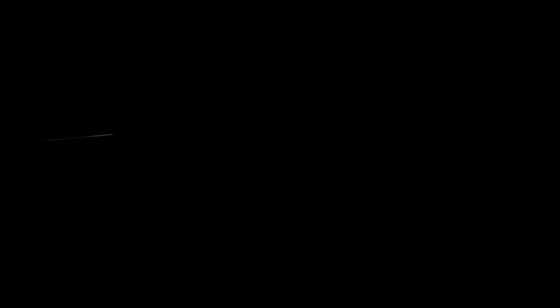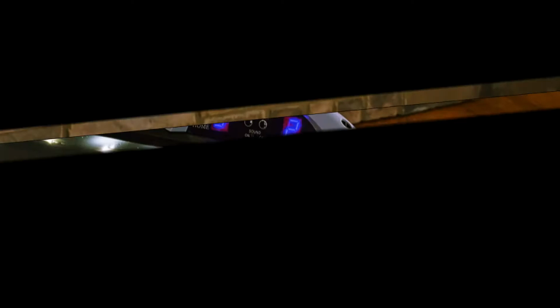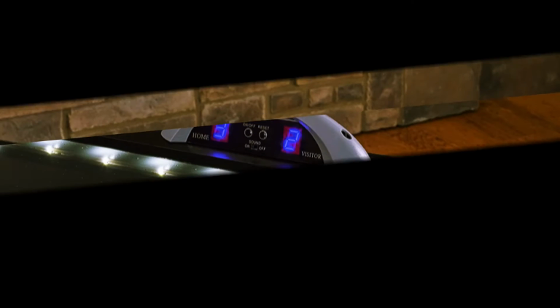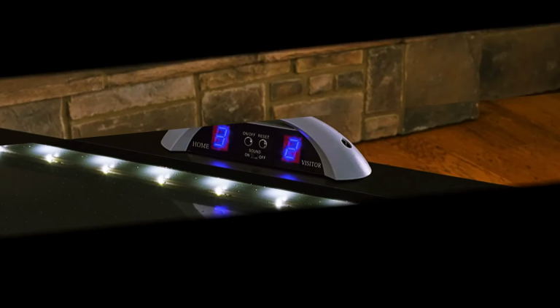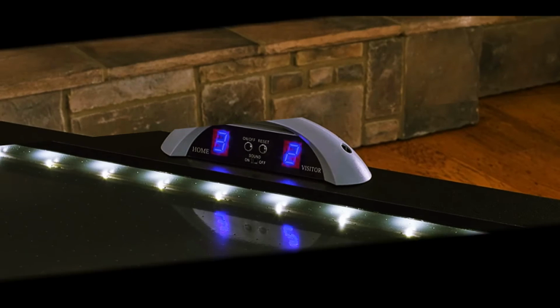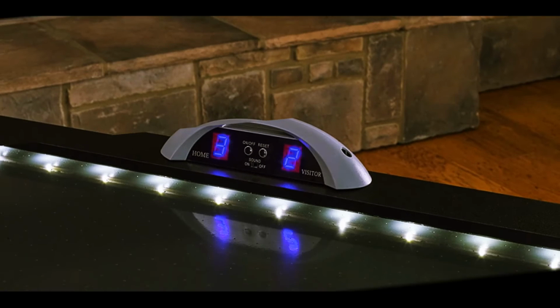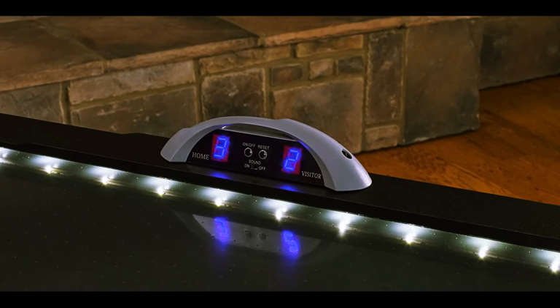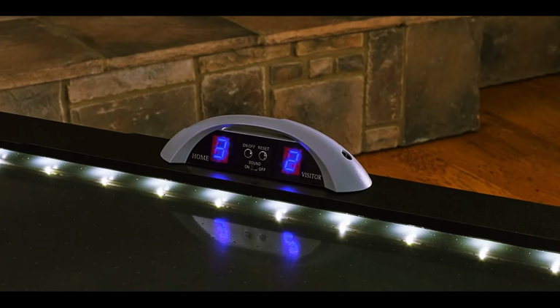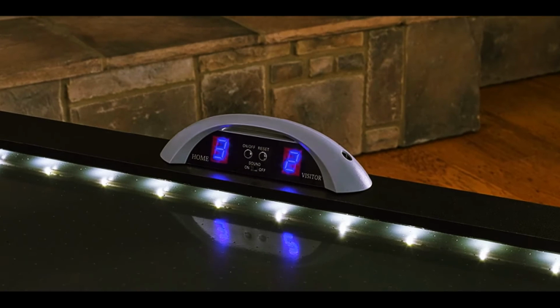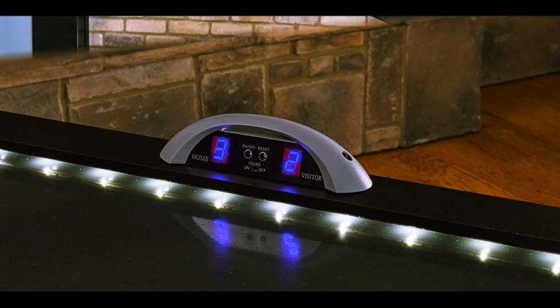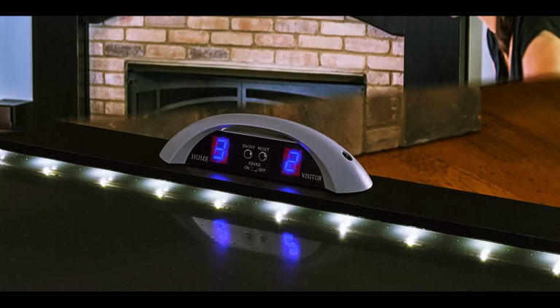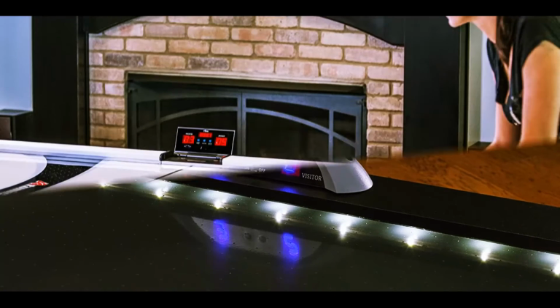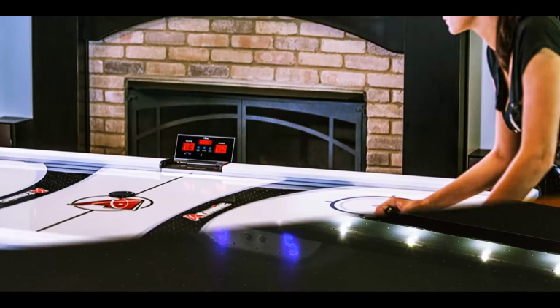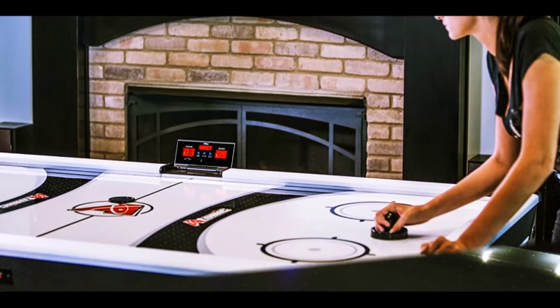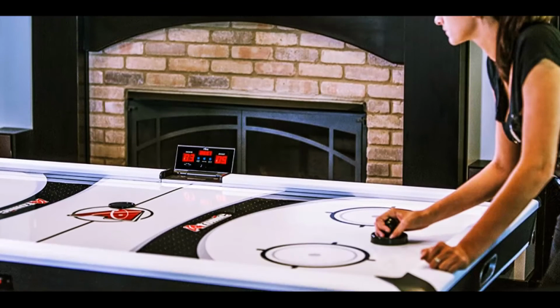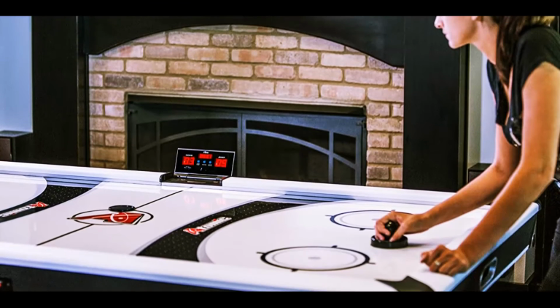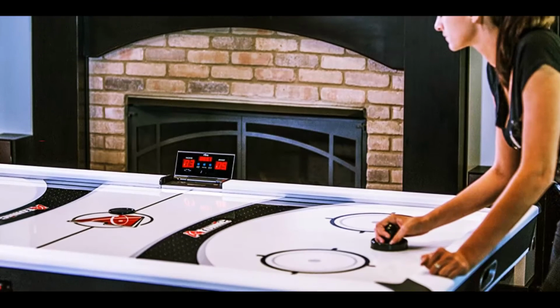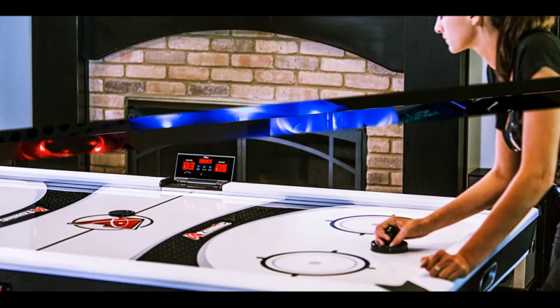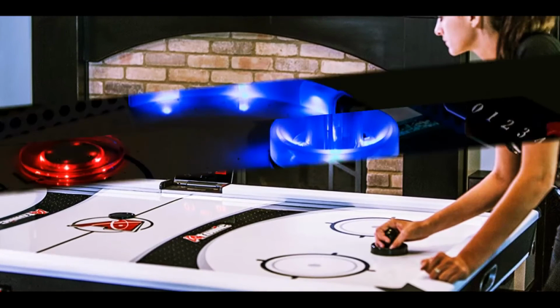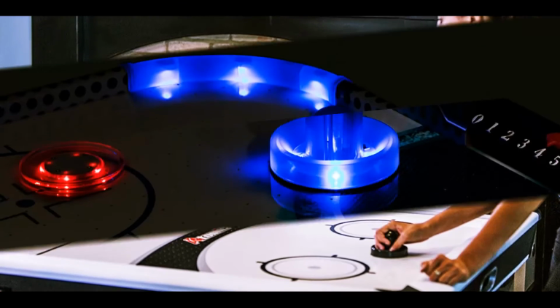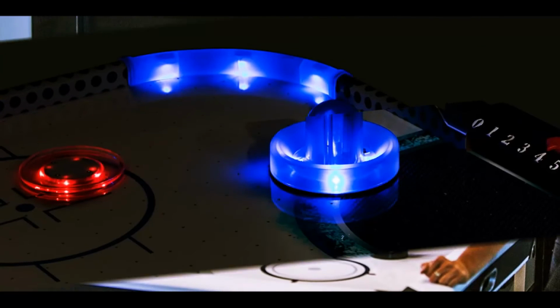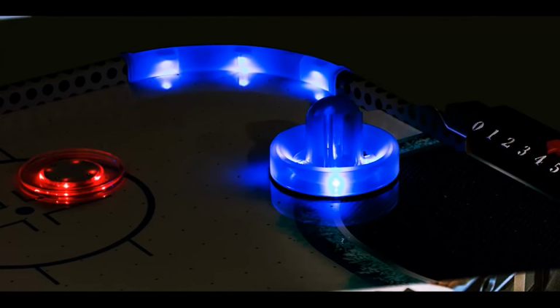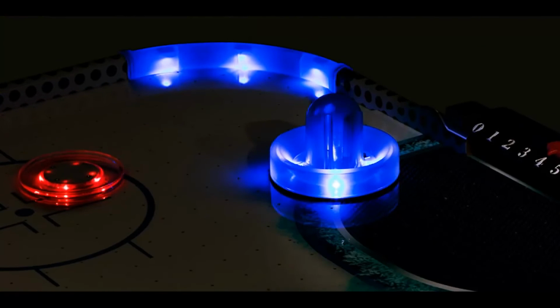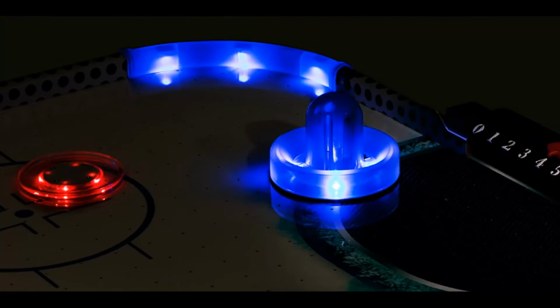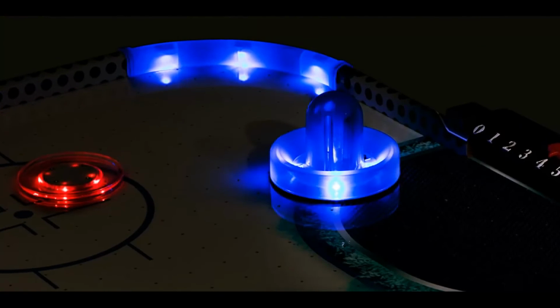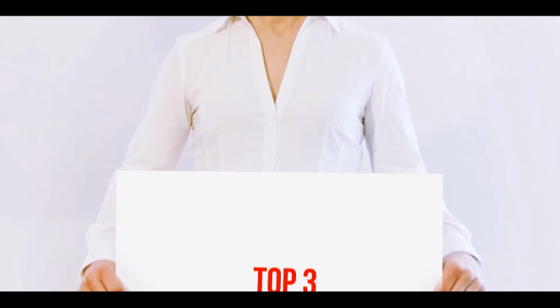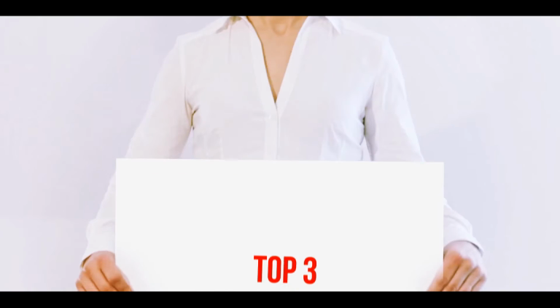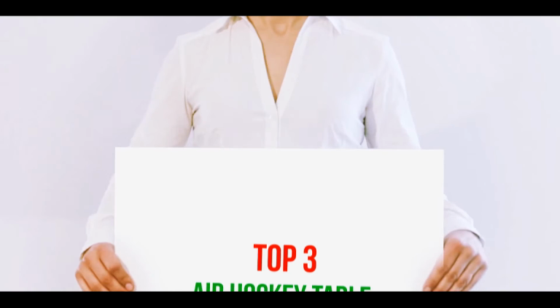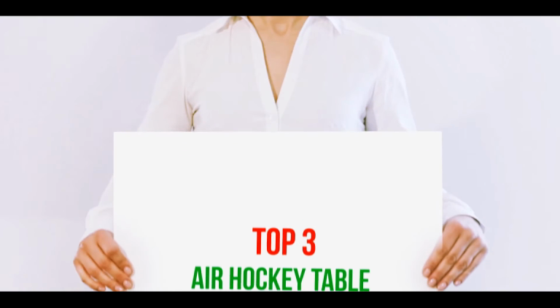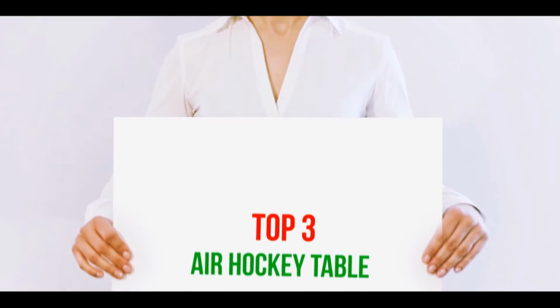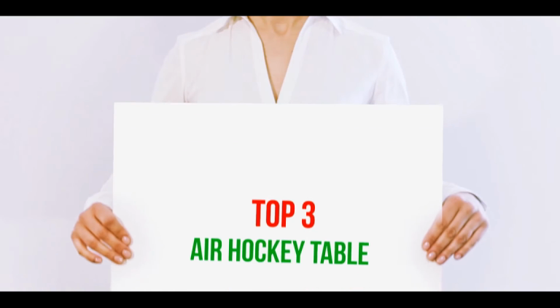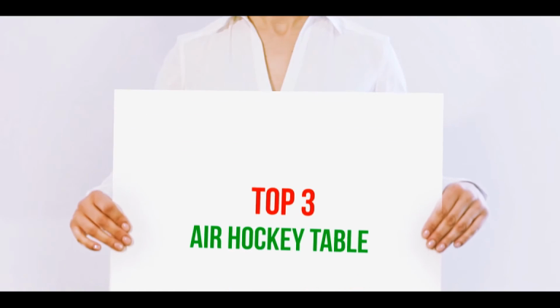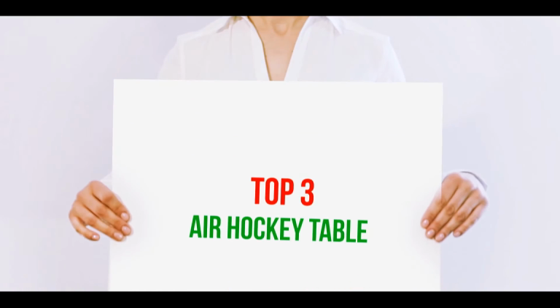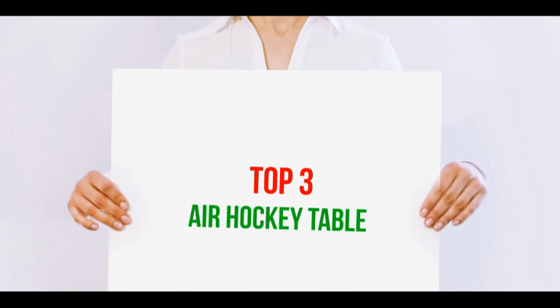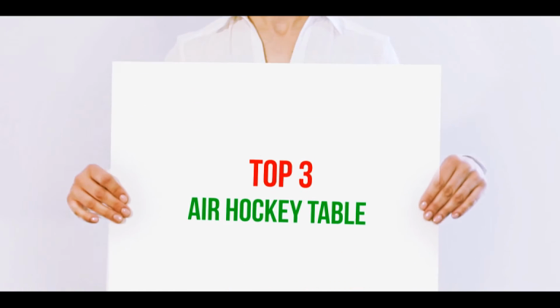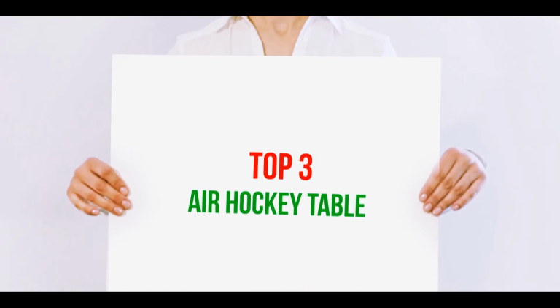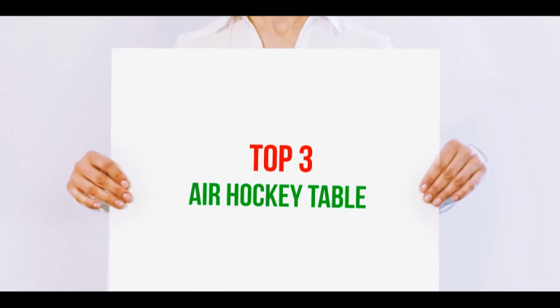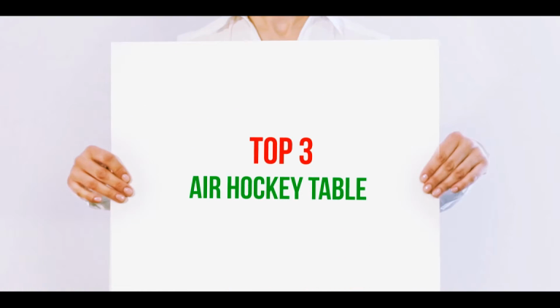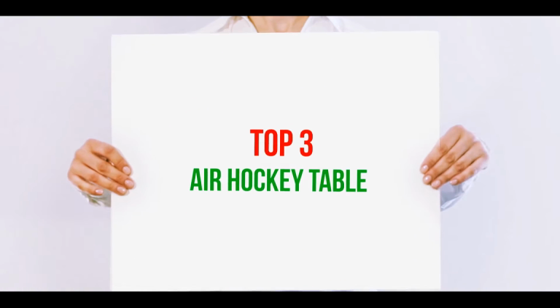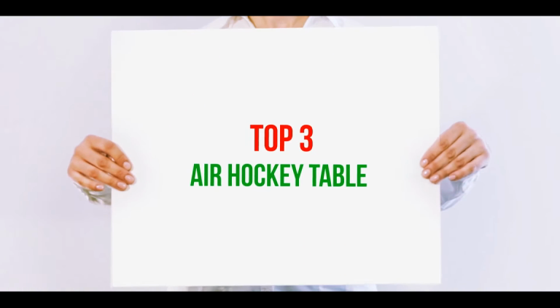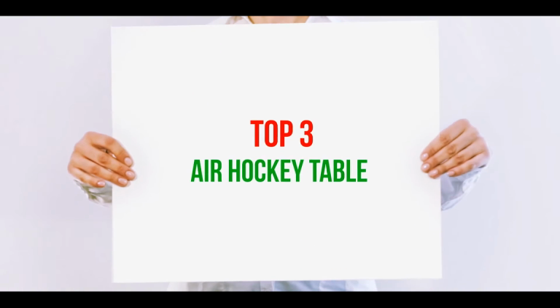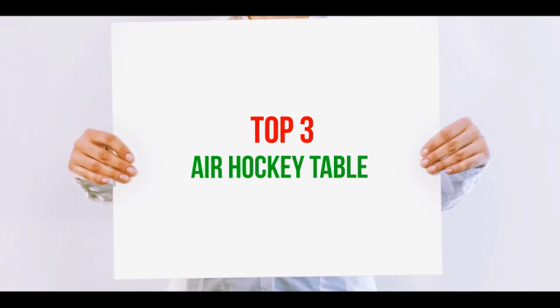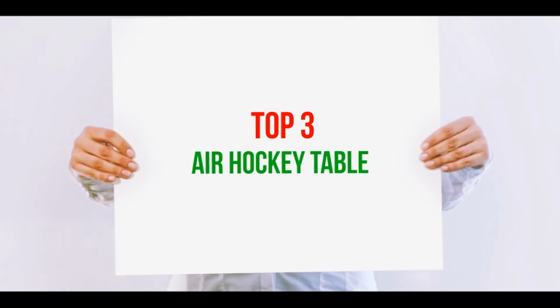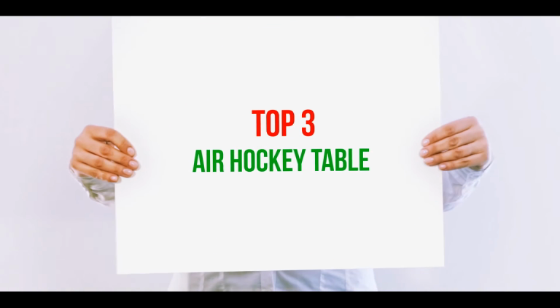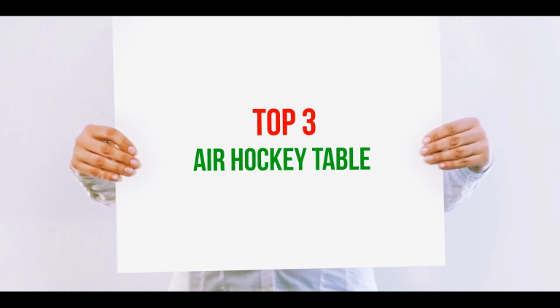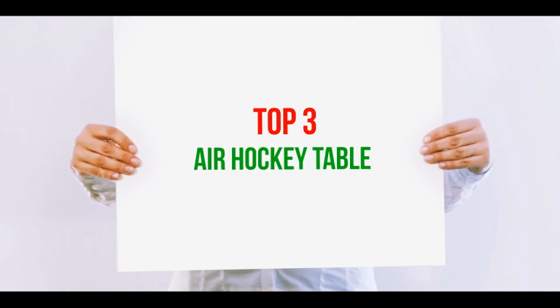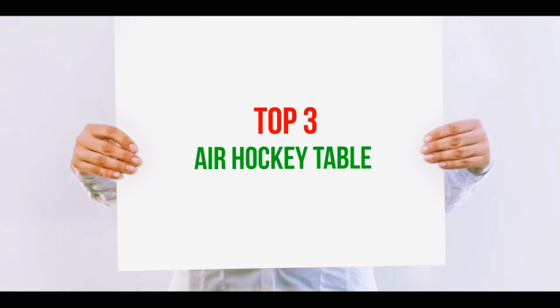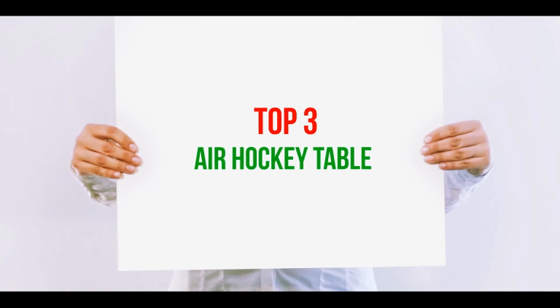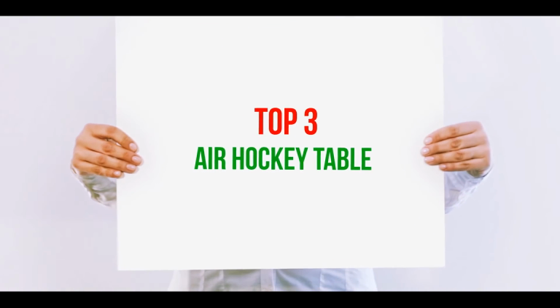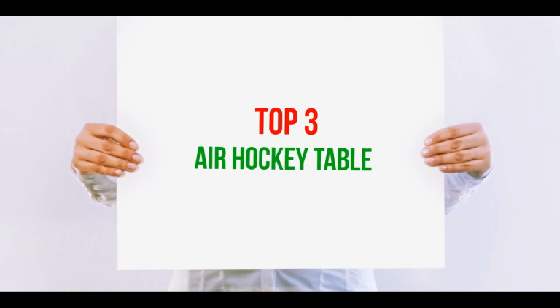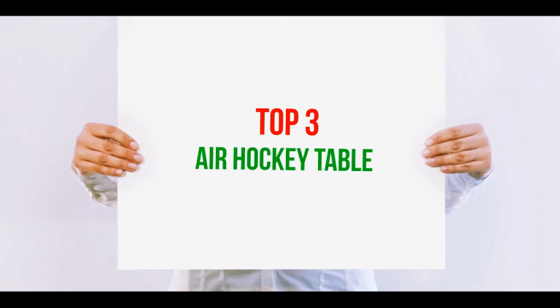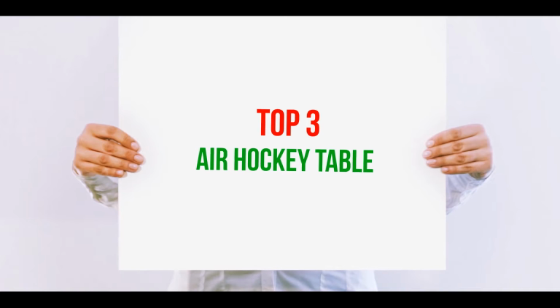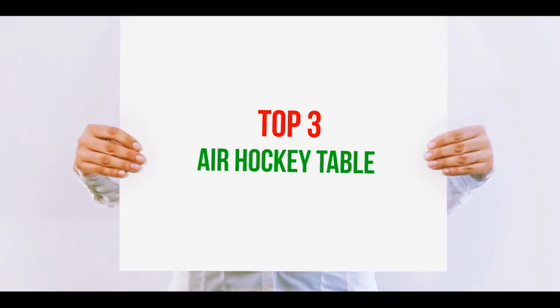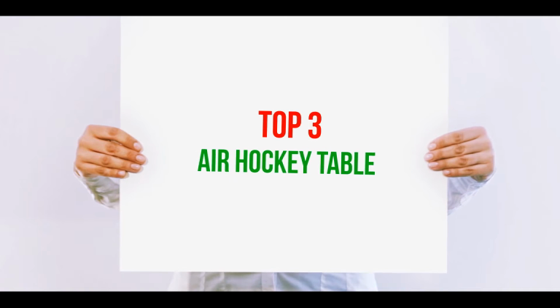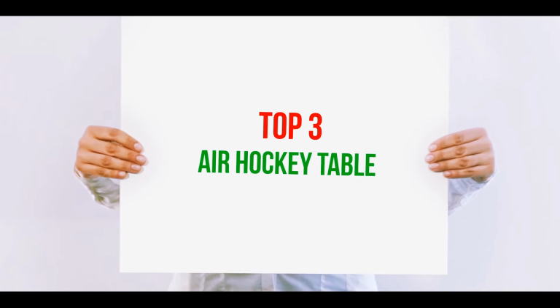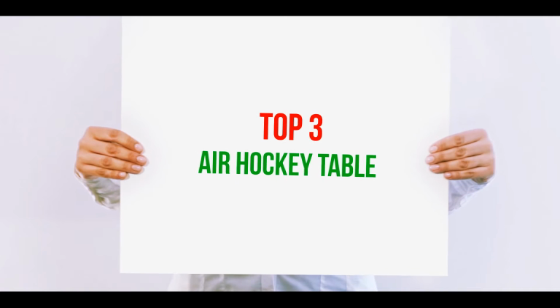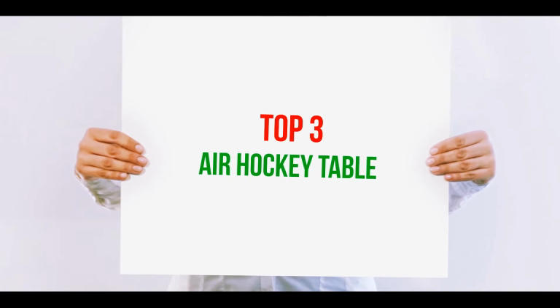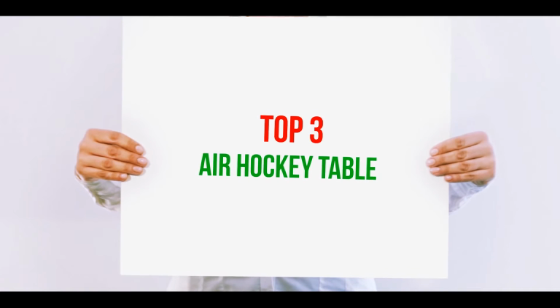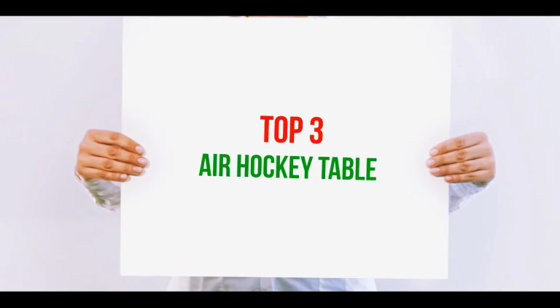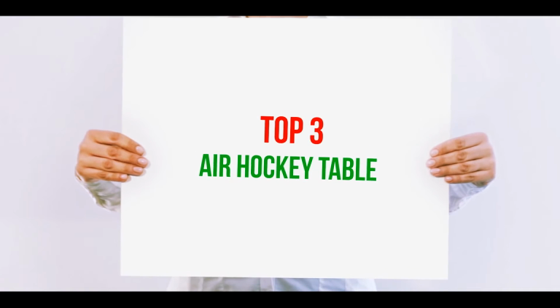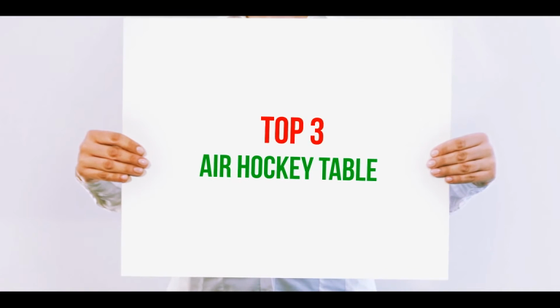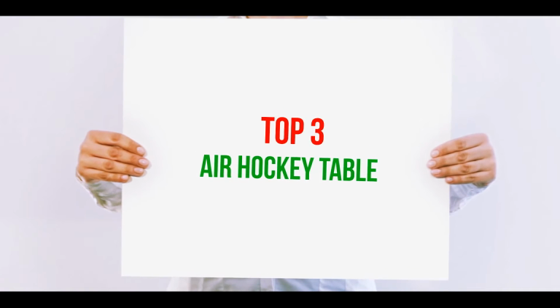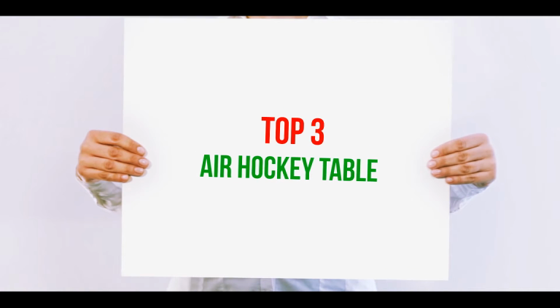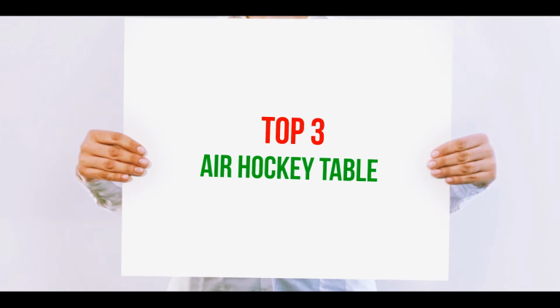Hi guys, welcome back to my channel. In today's video we're going to check out the top three best air hockey tables.